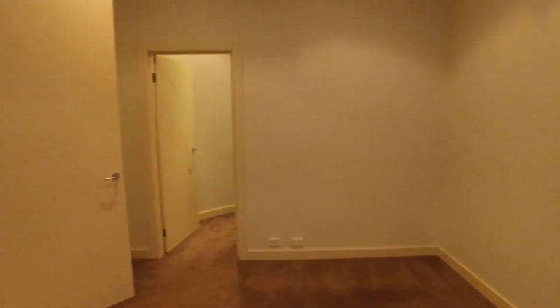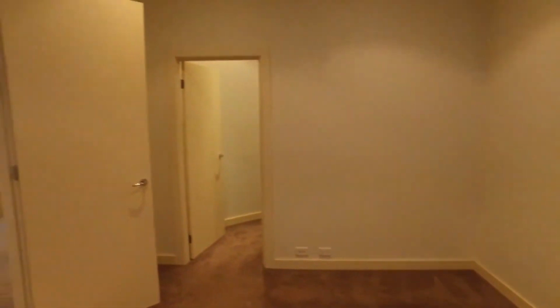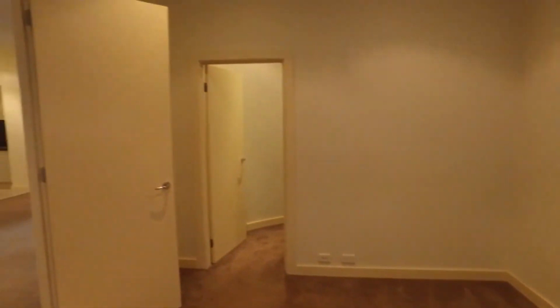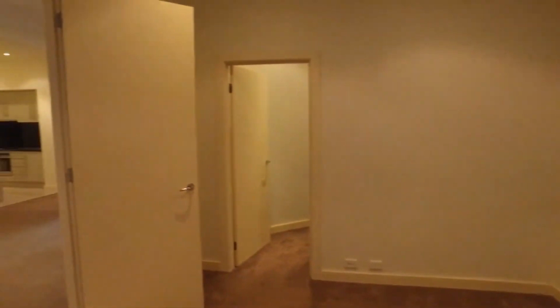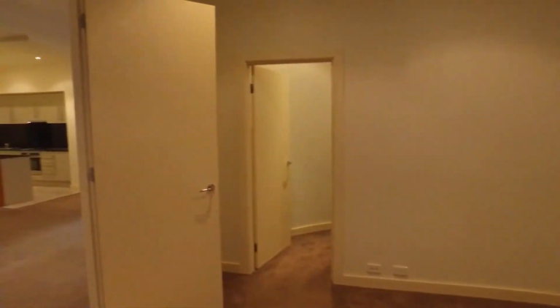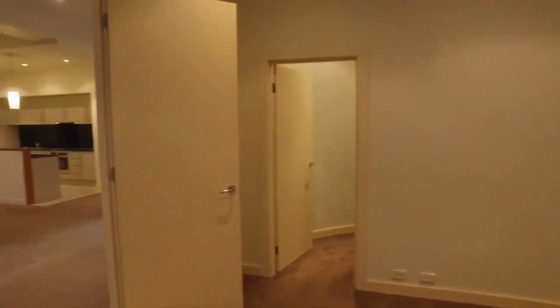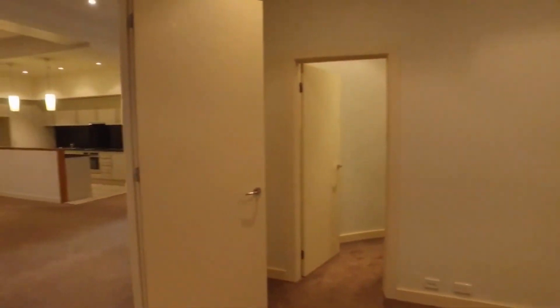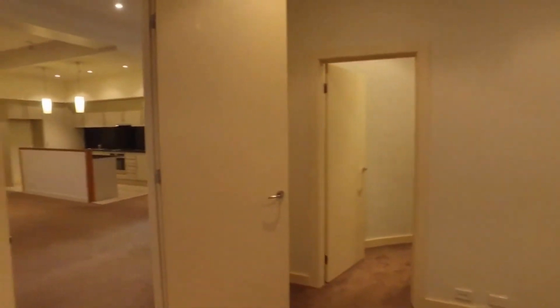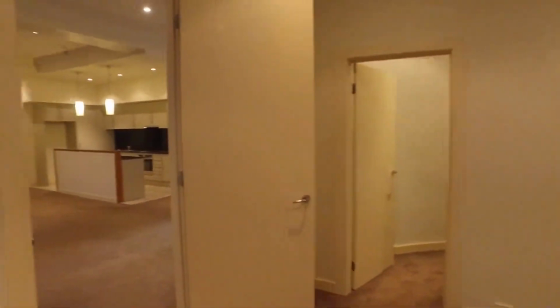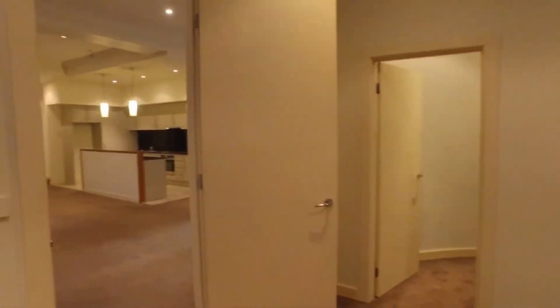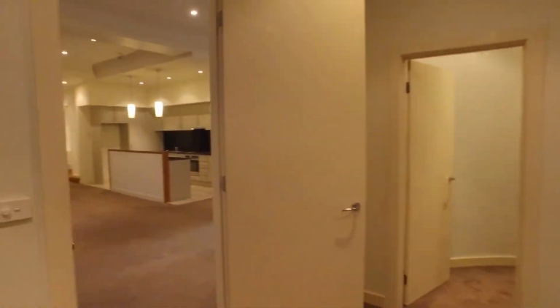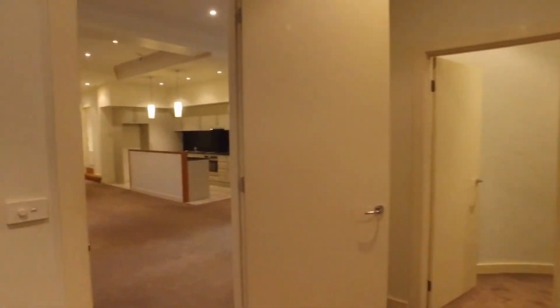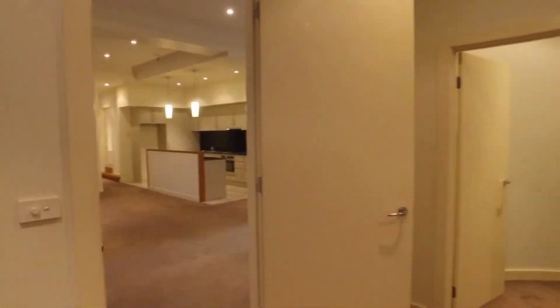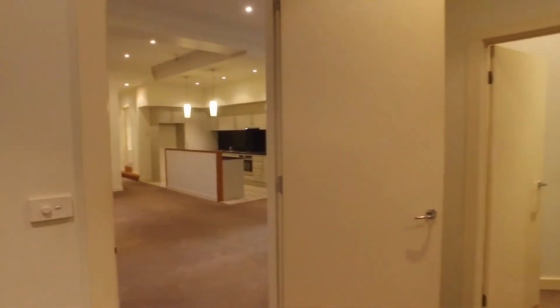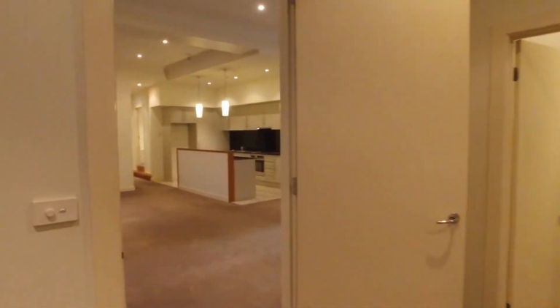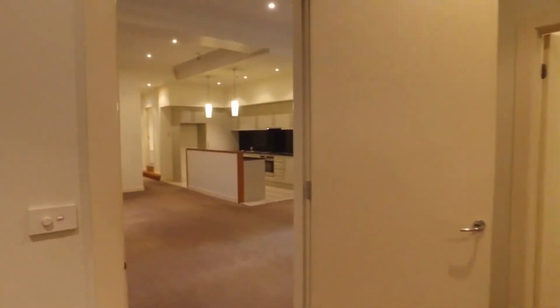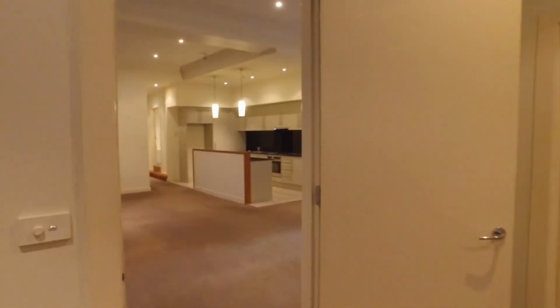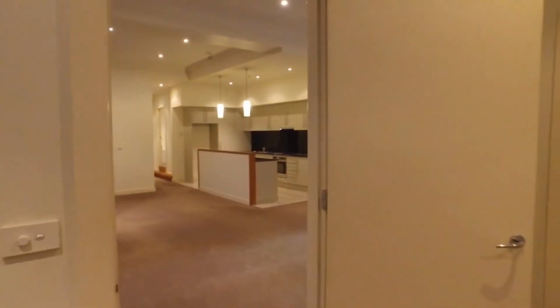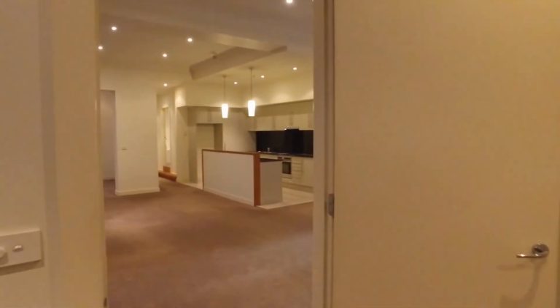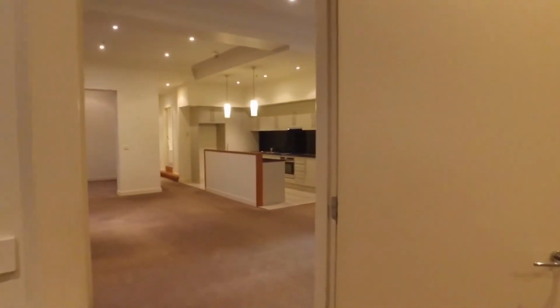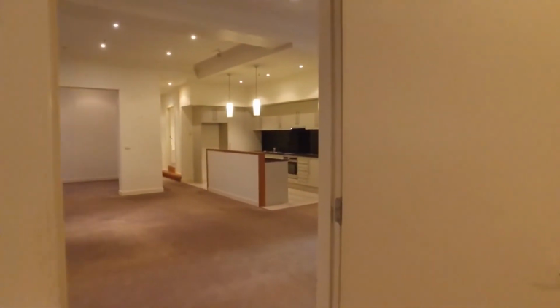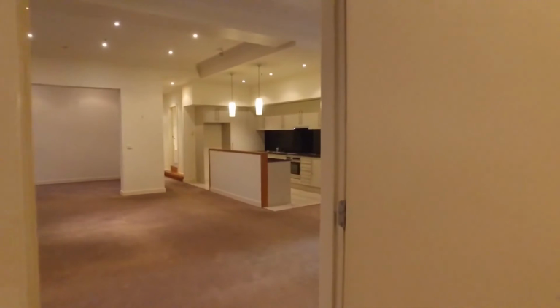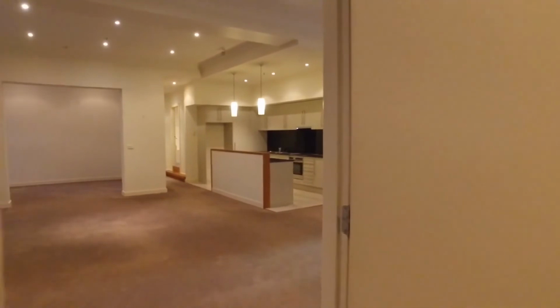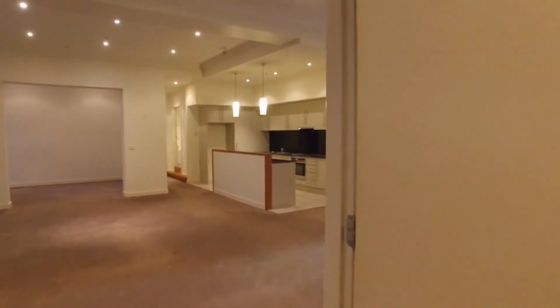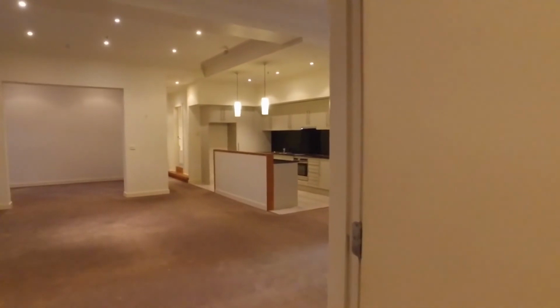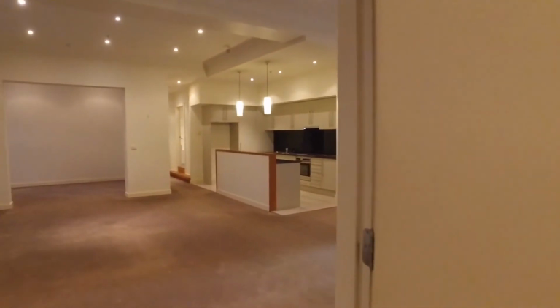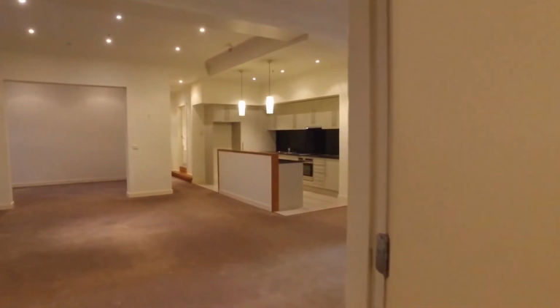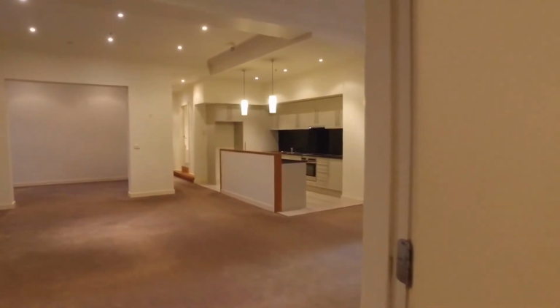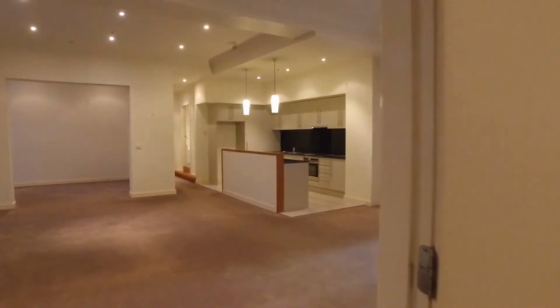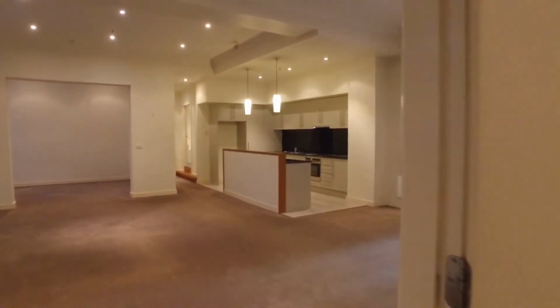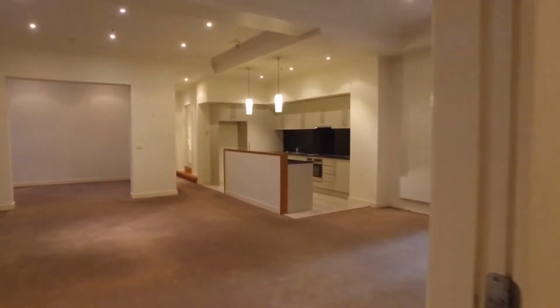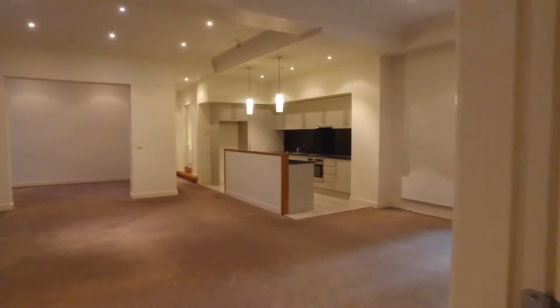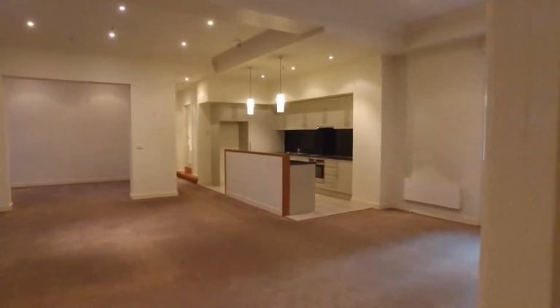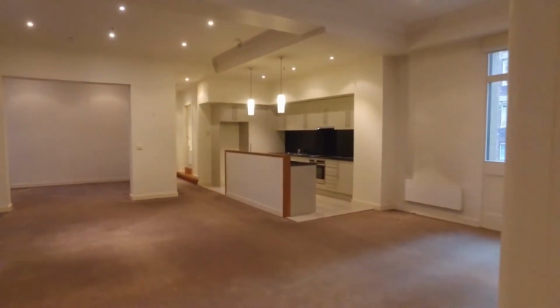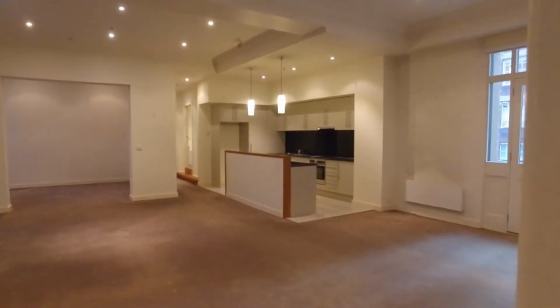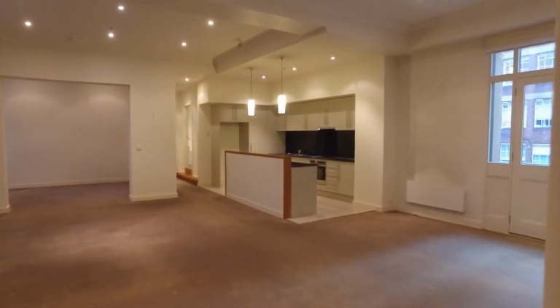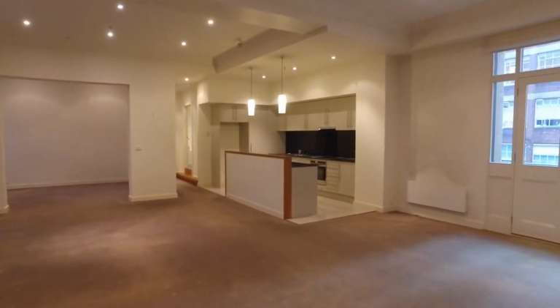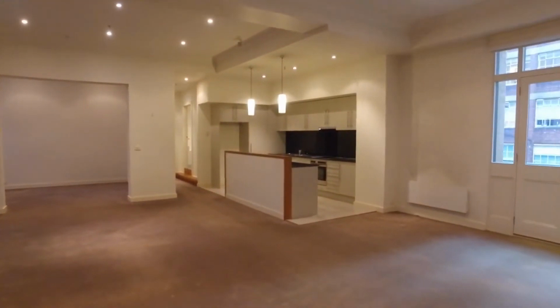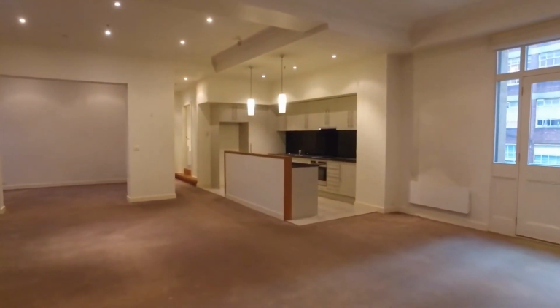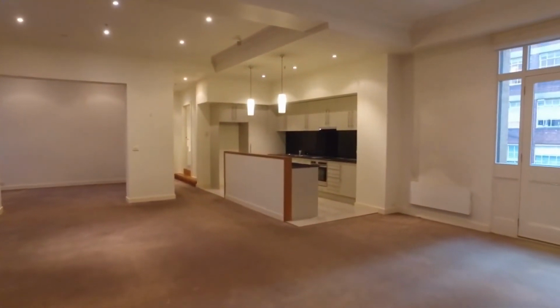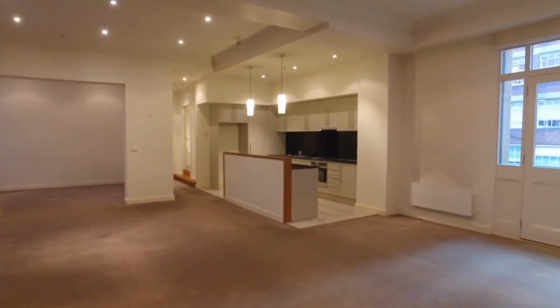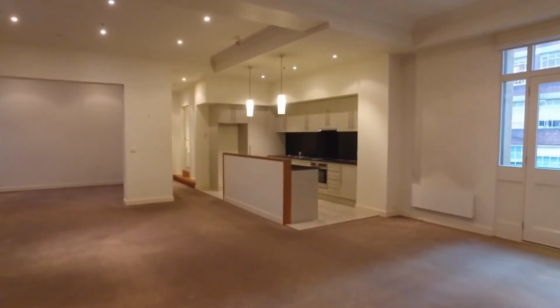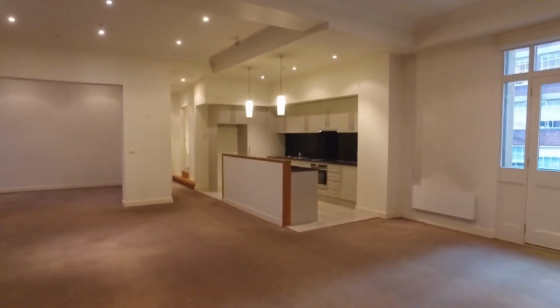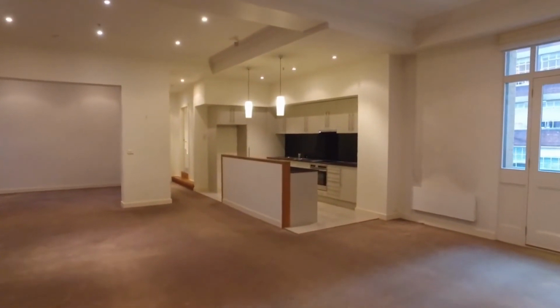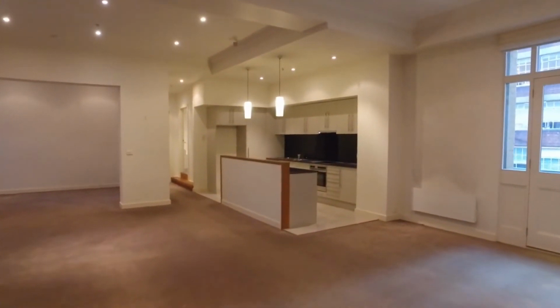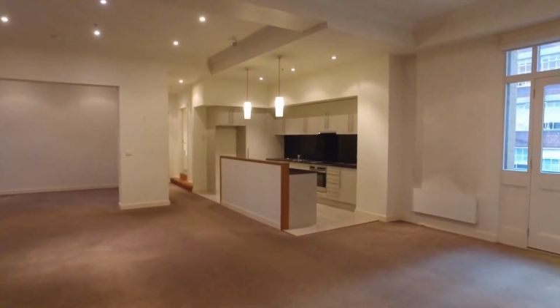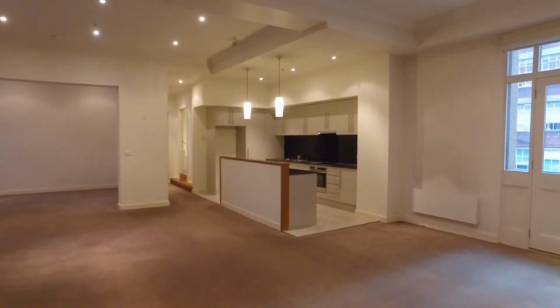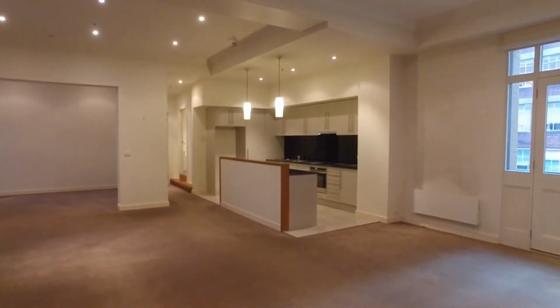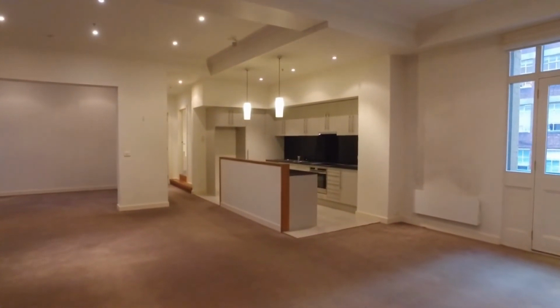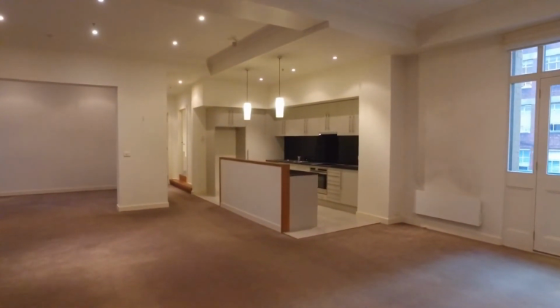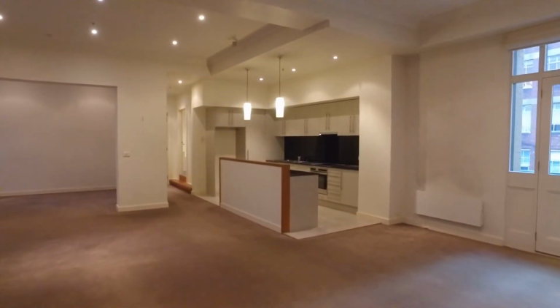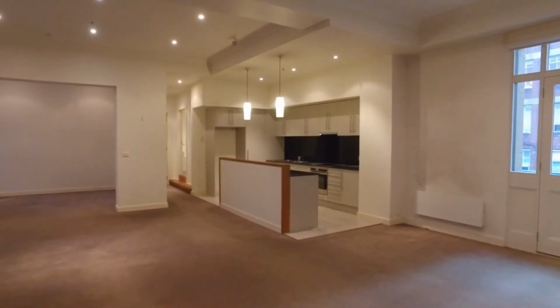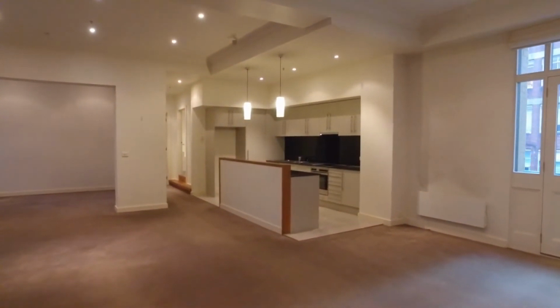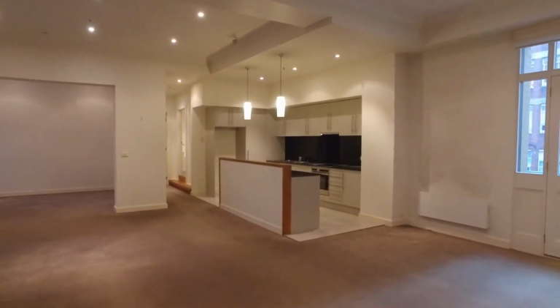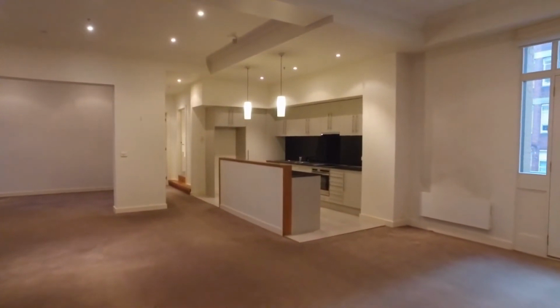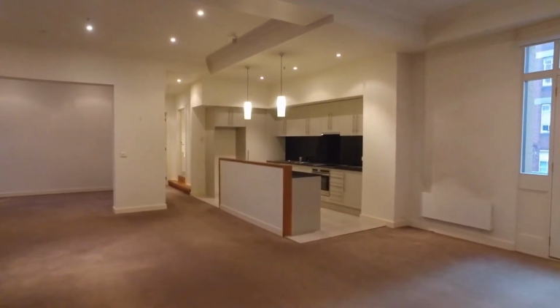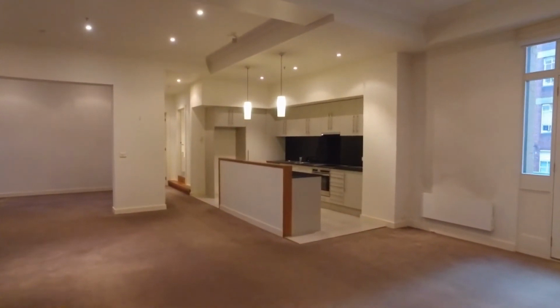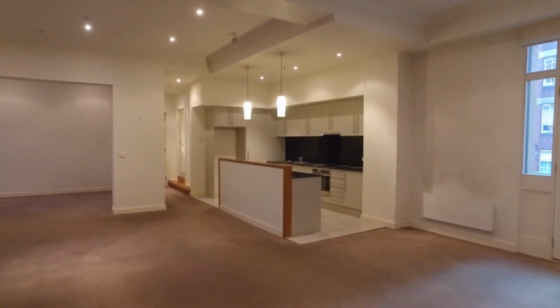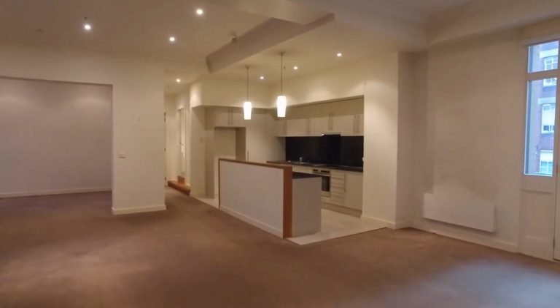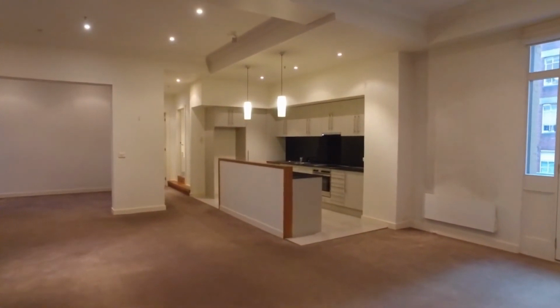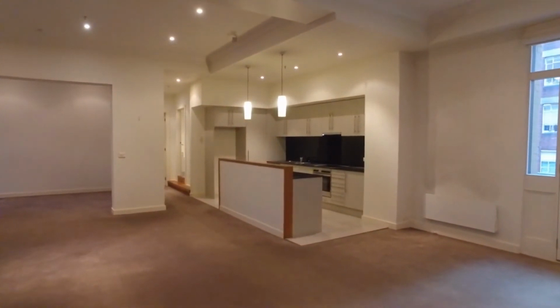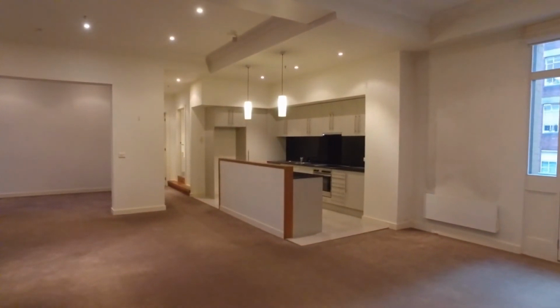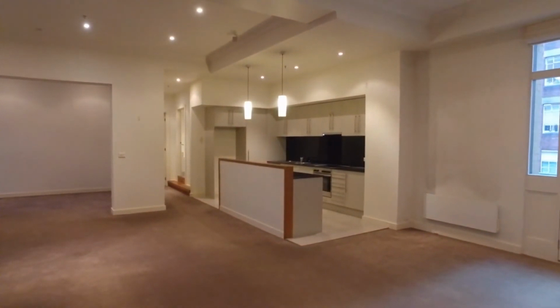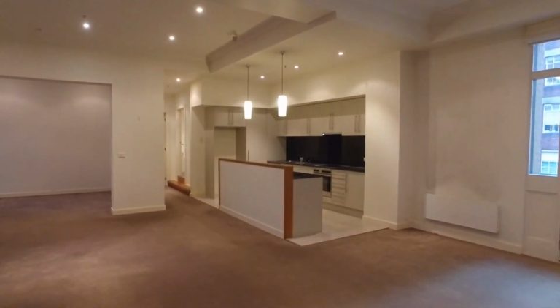Should this property be the right one for you, don't hesitate — book an inspection and follow the links below. Thanks for watching.